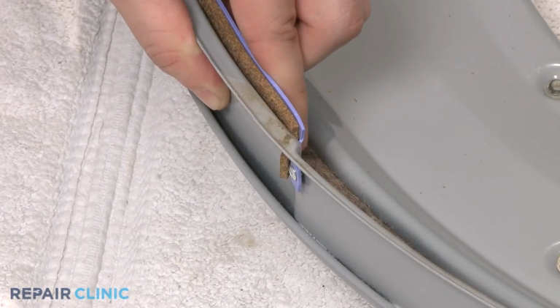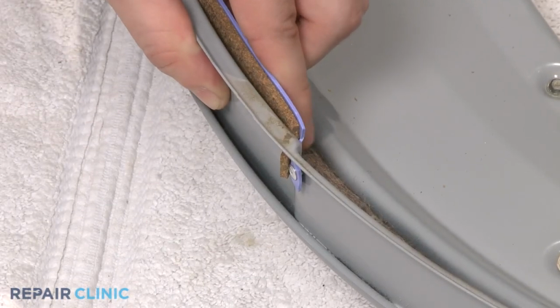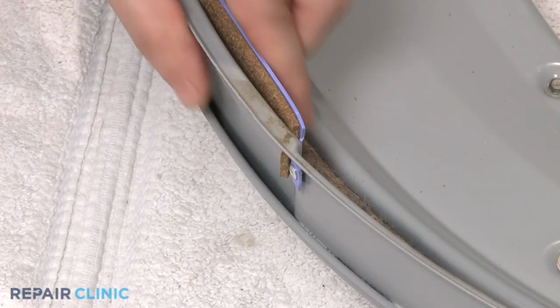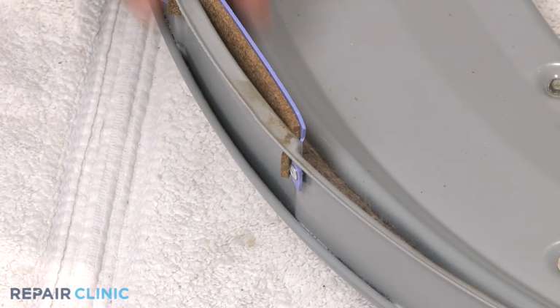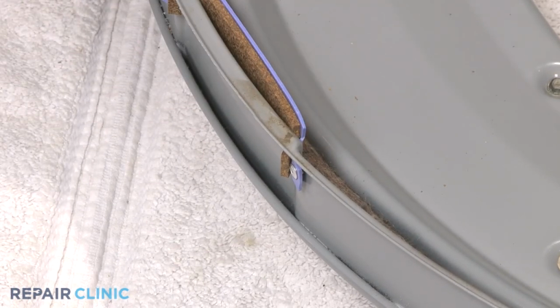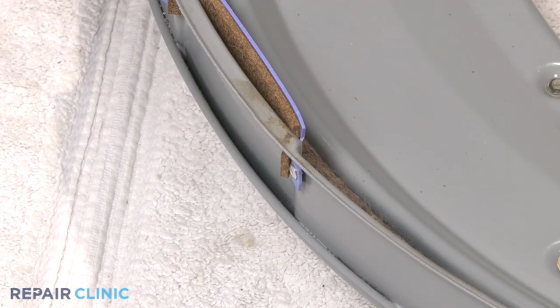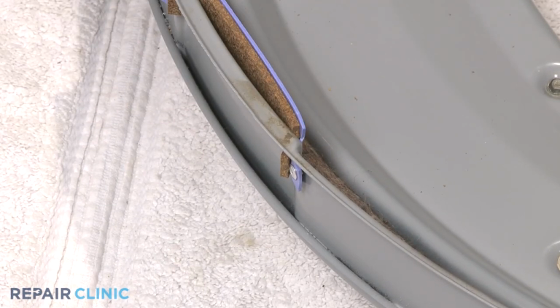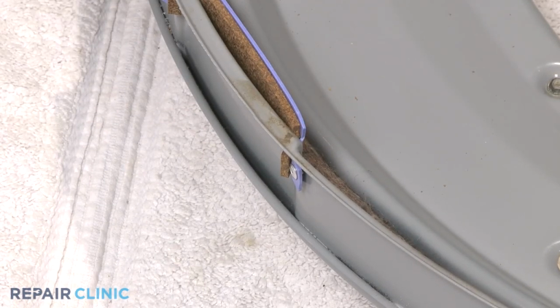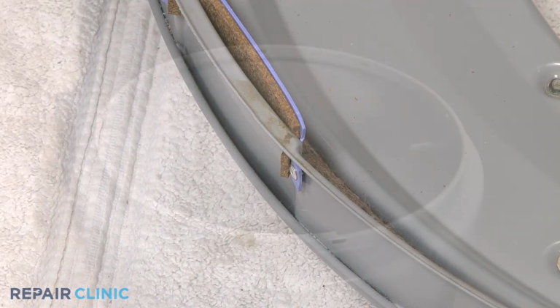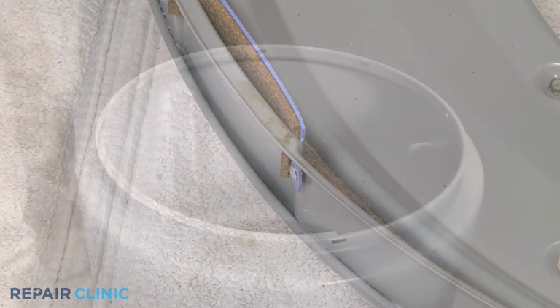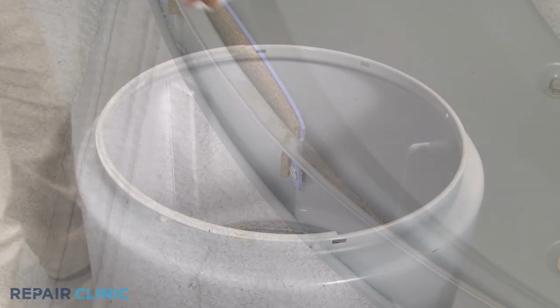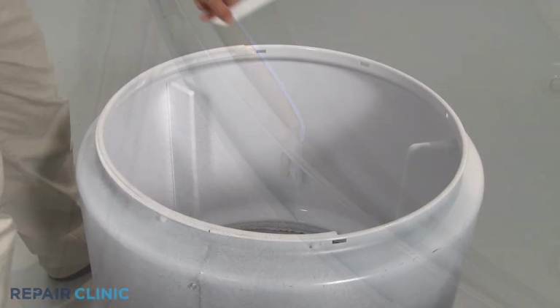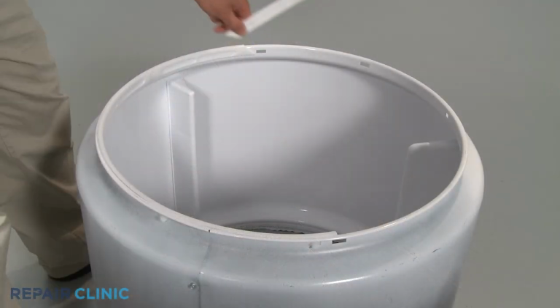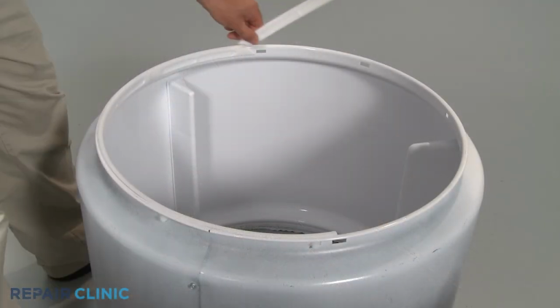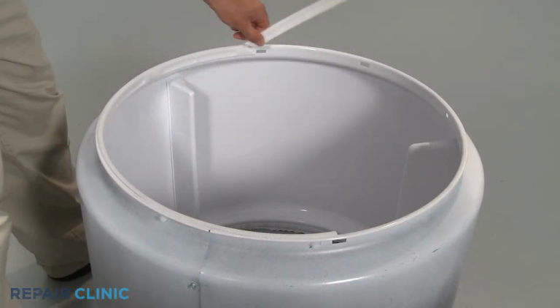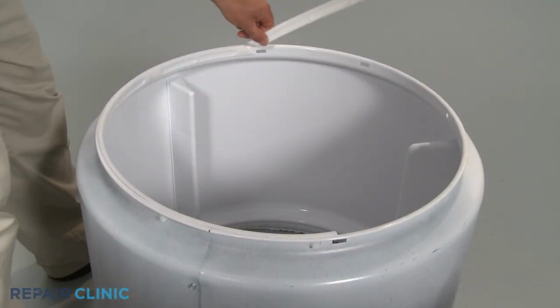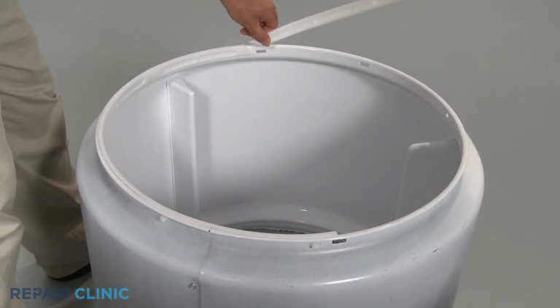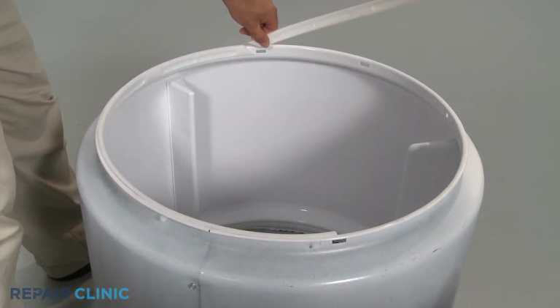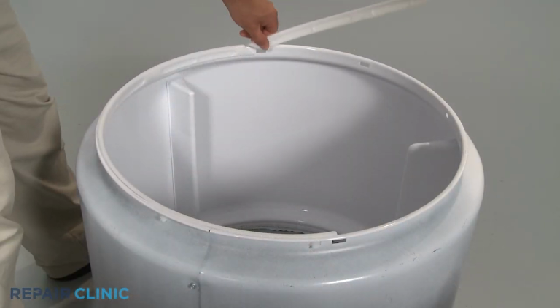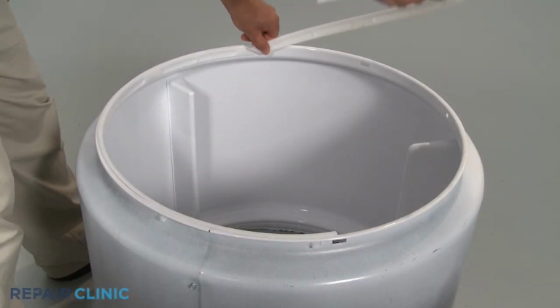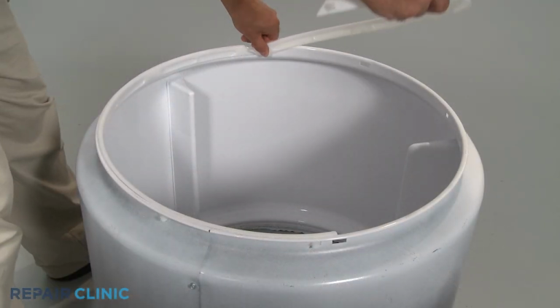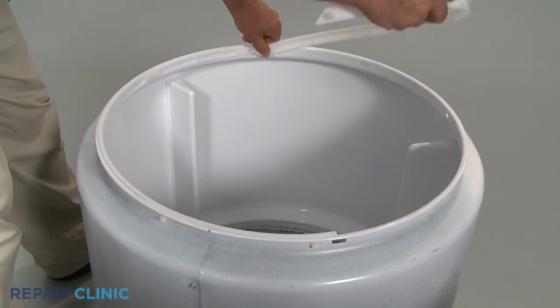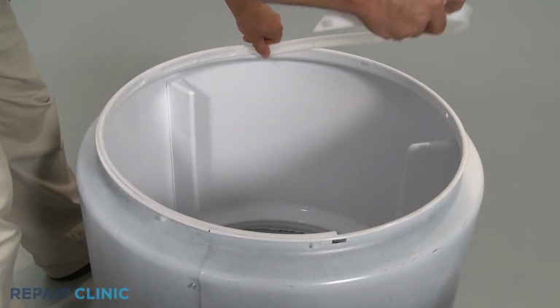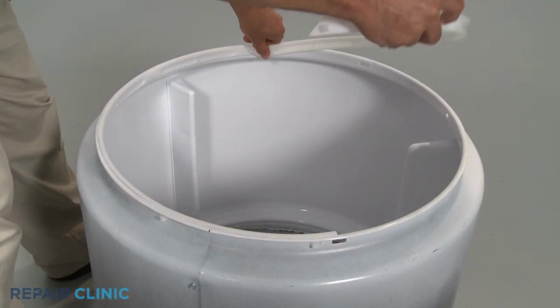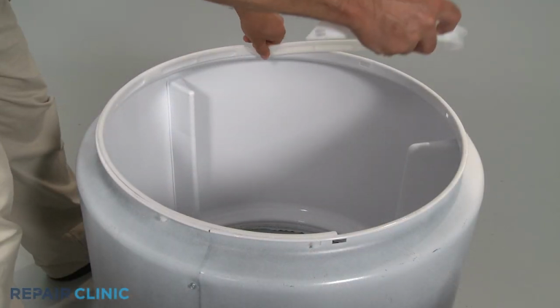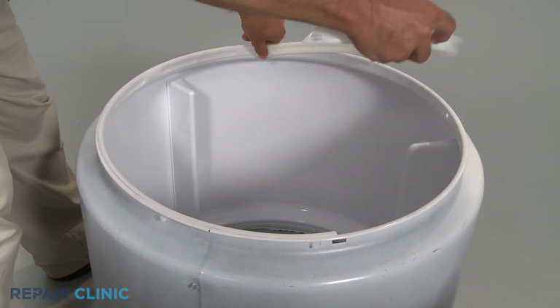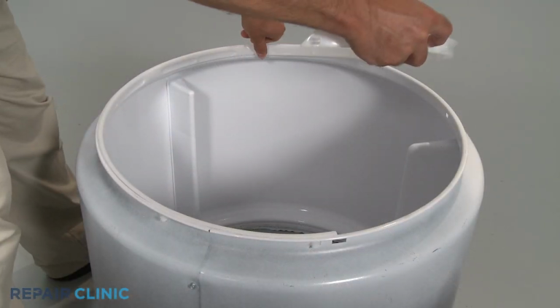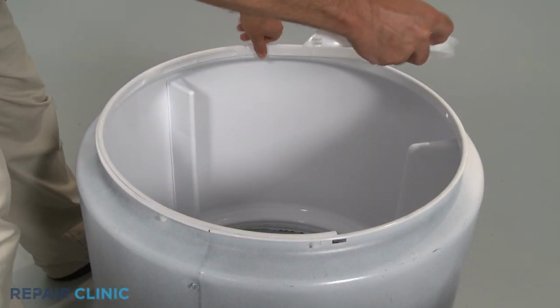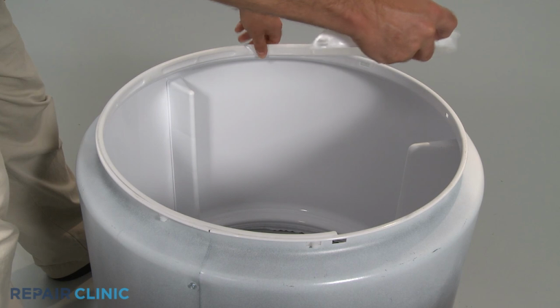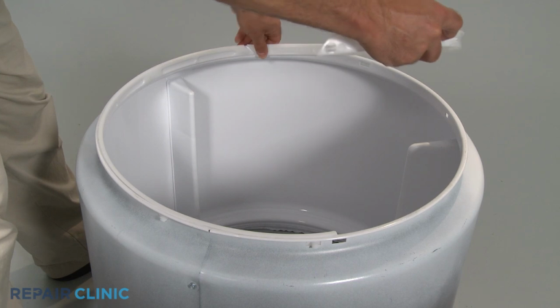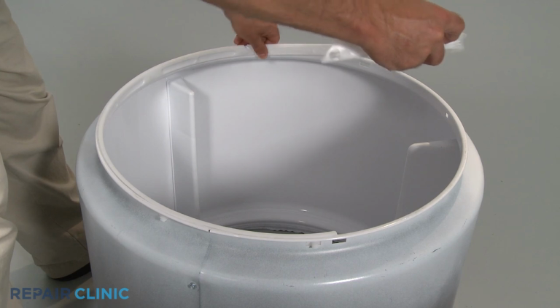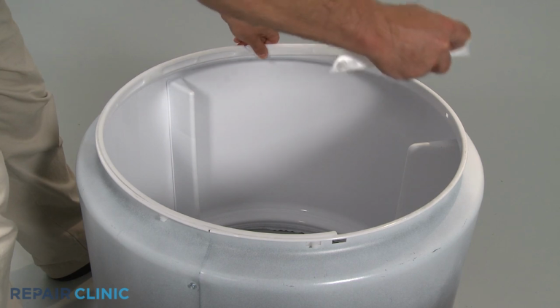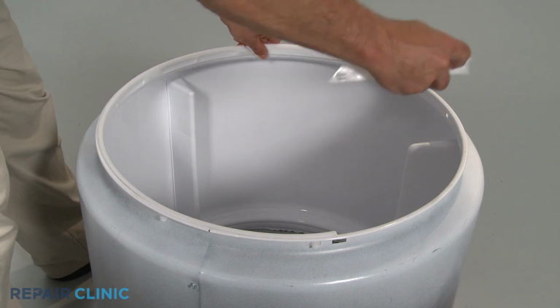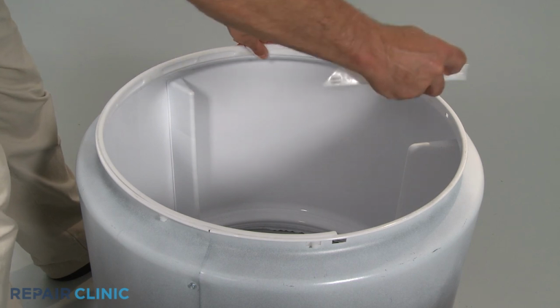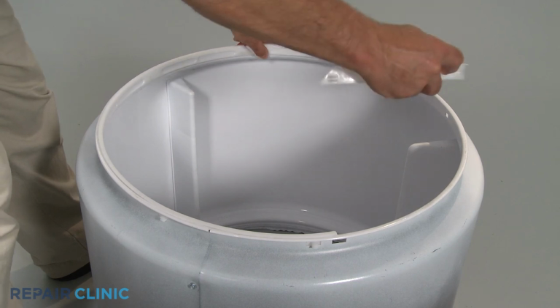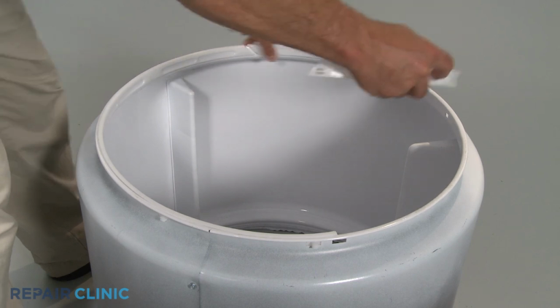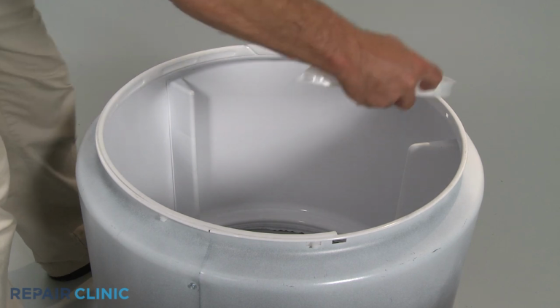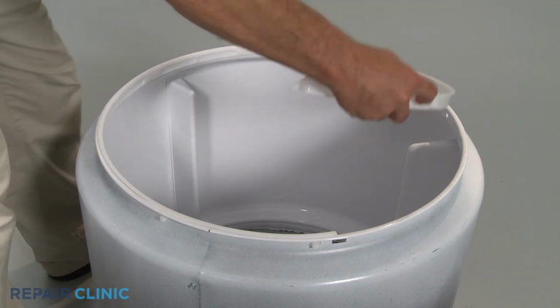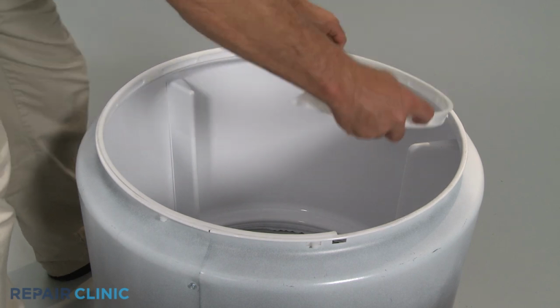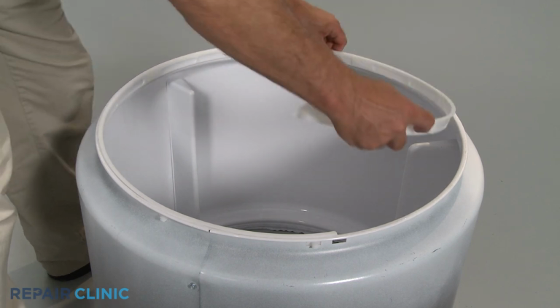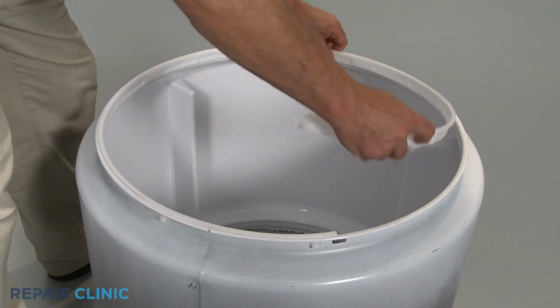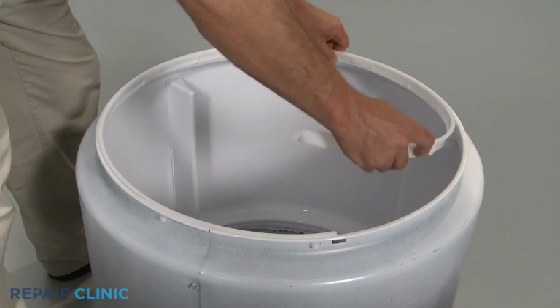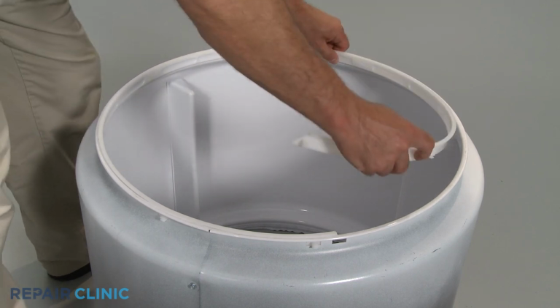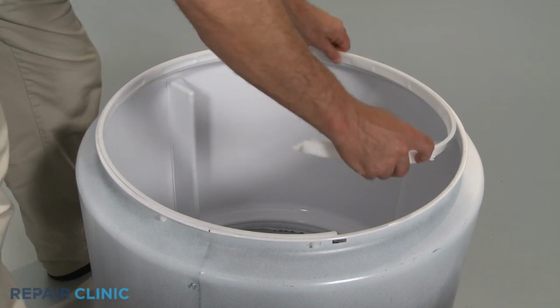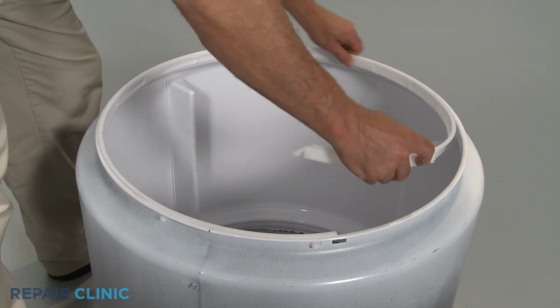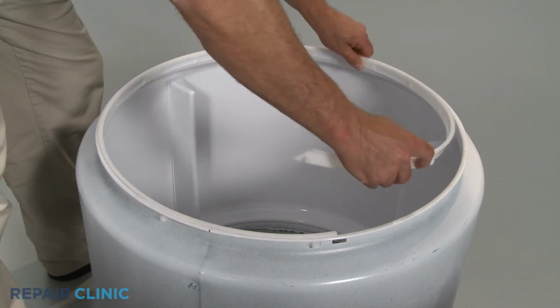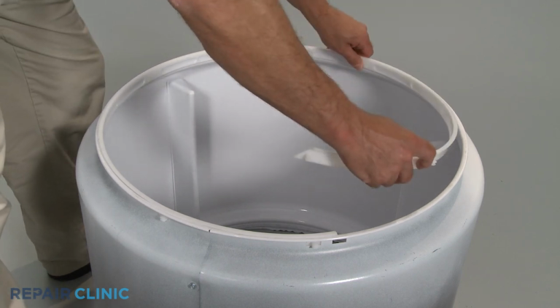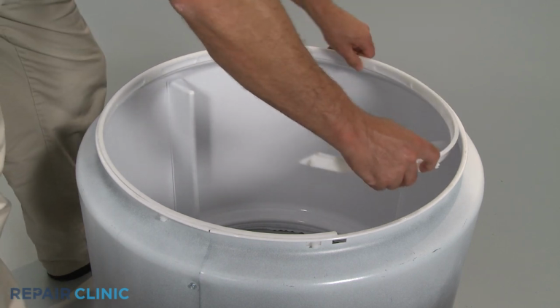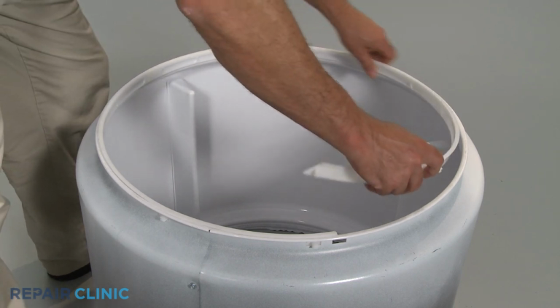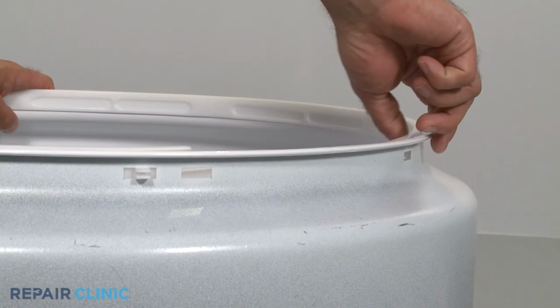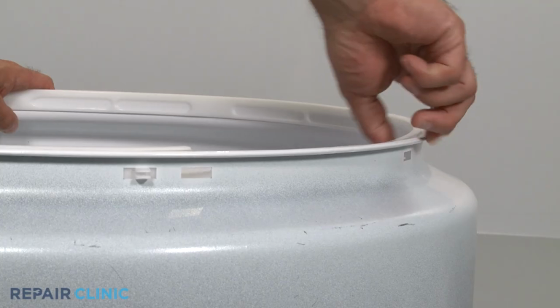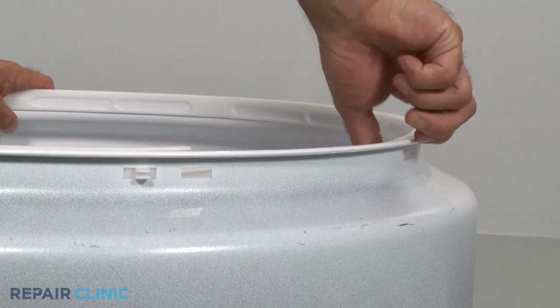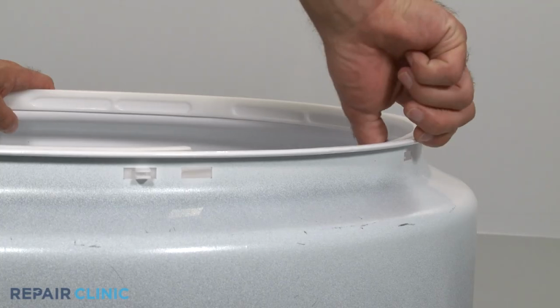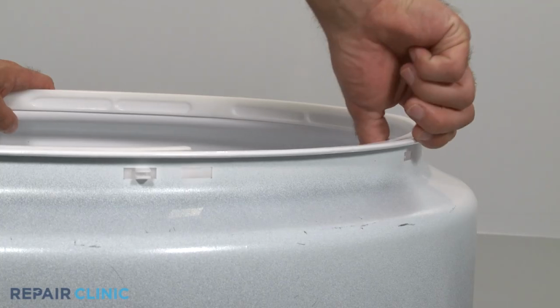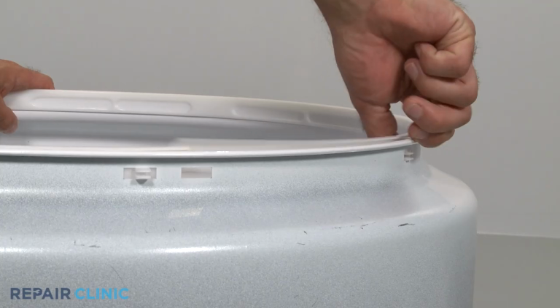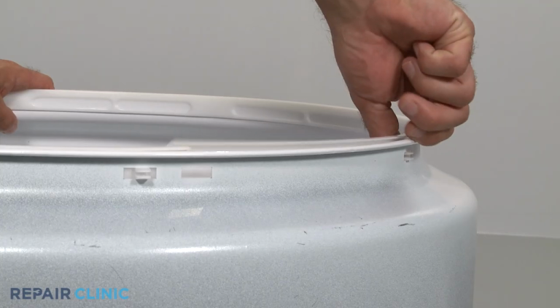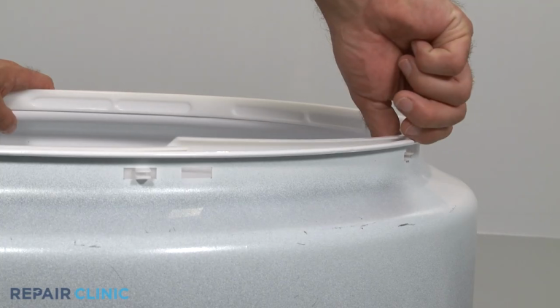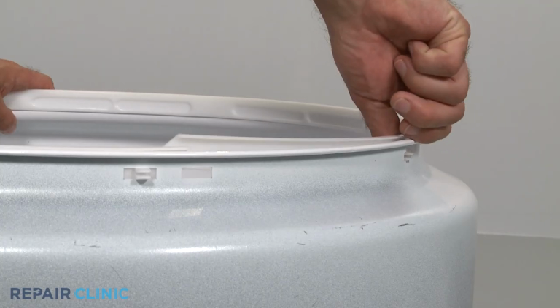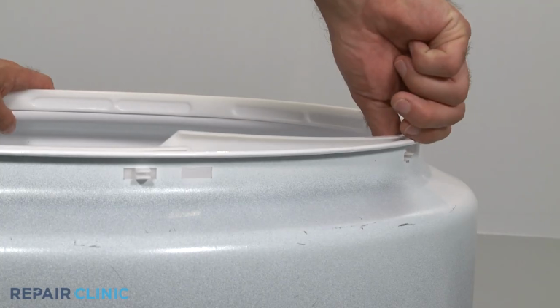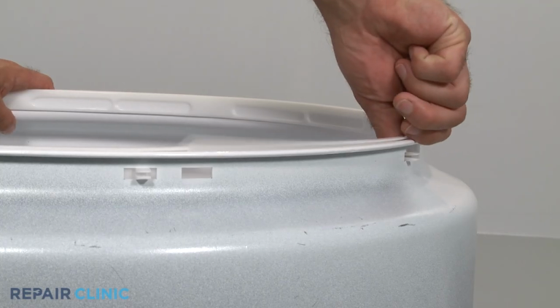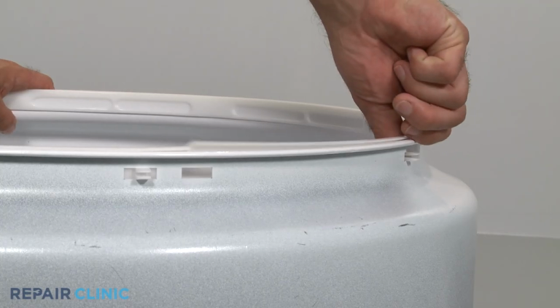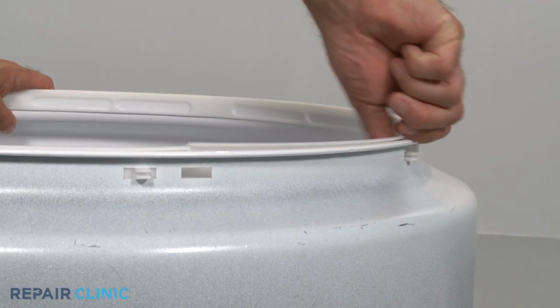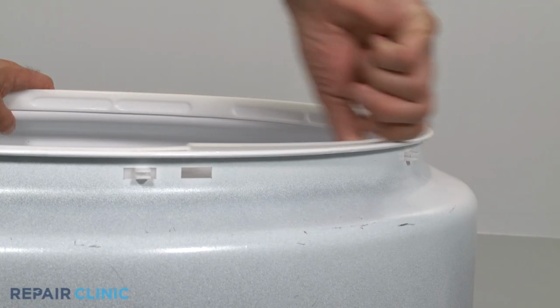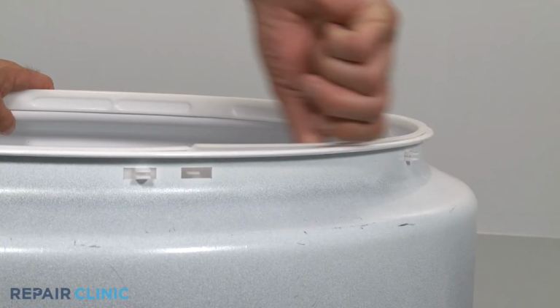When installing a new glide directly onto the drum rim, align the tabs with the slots and snap the glide into place.